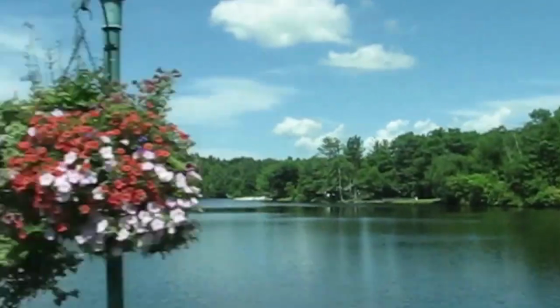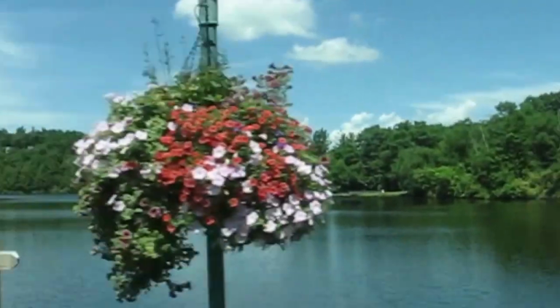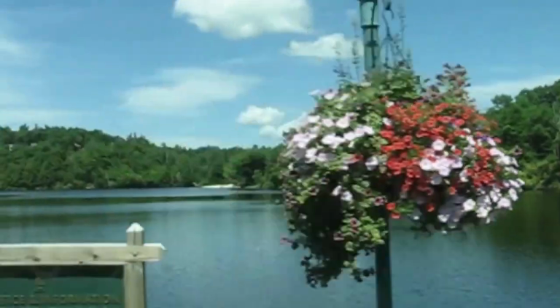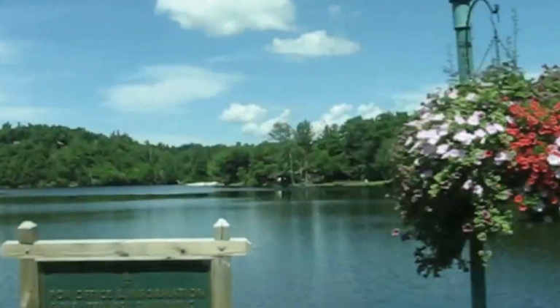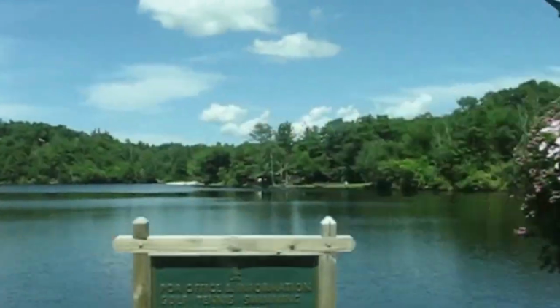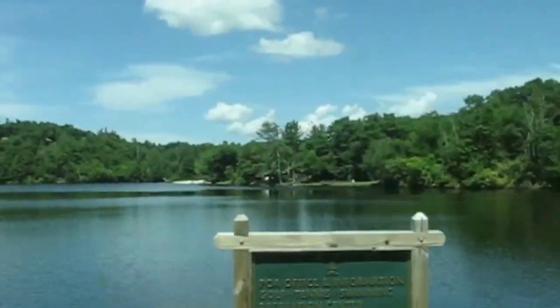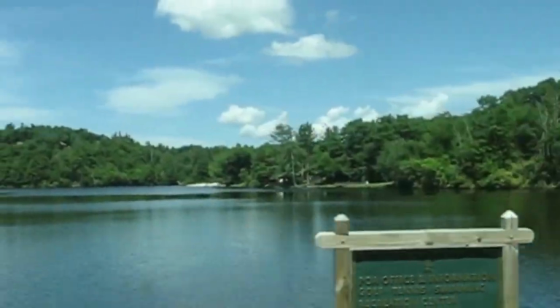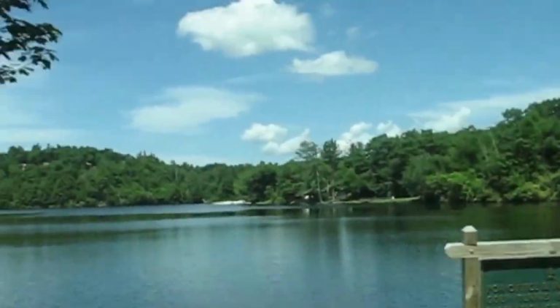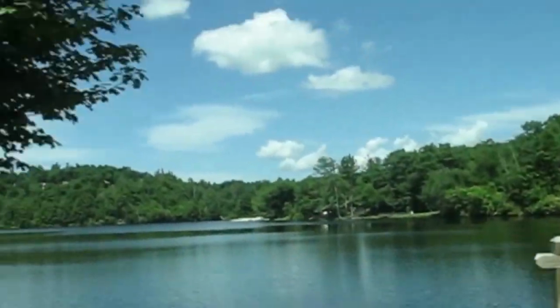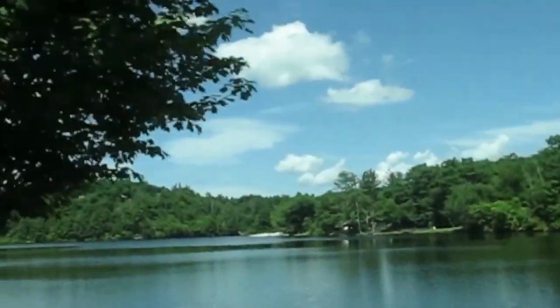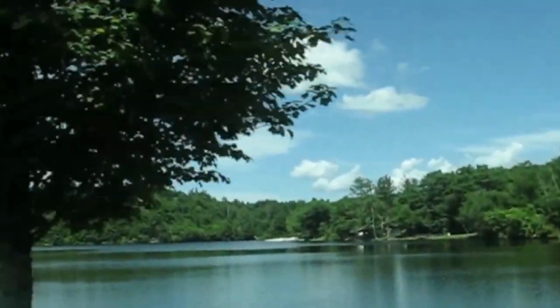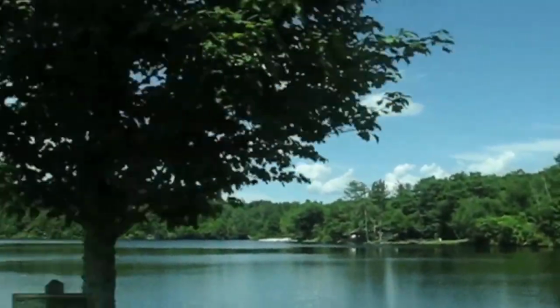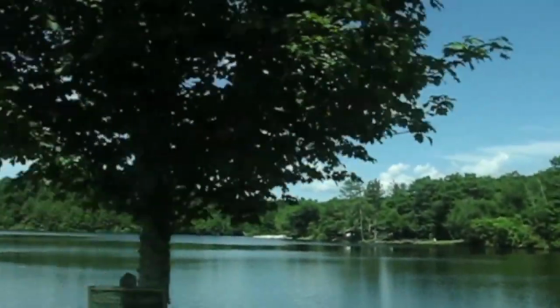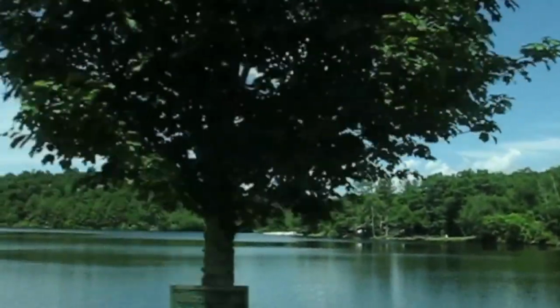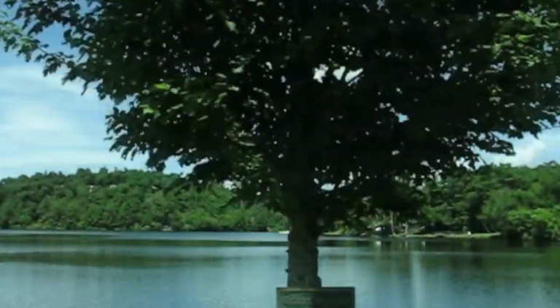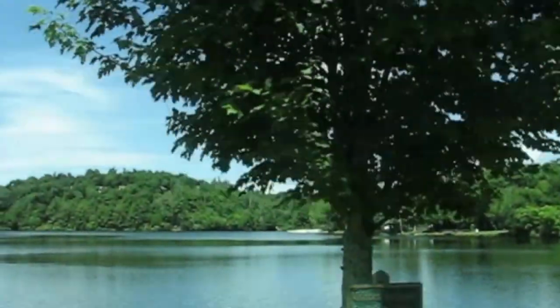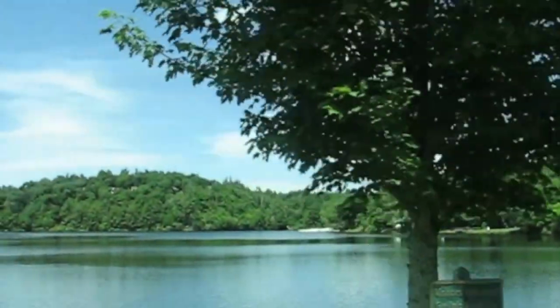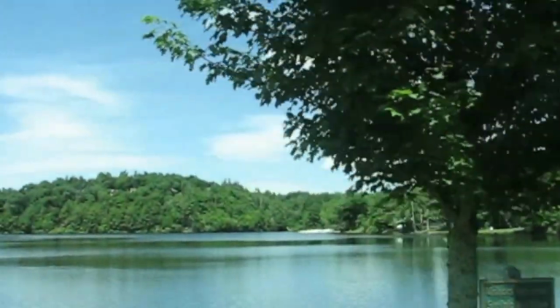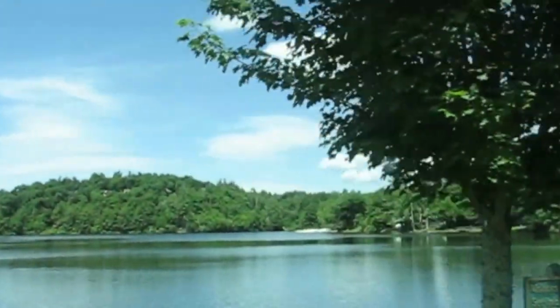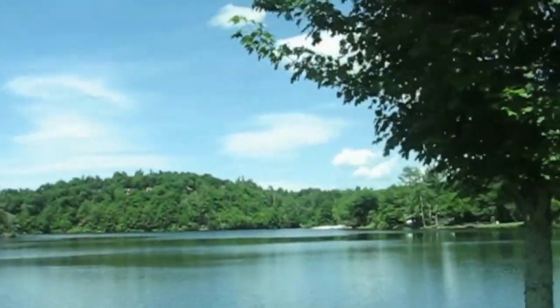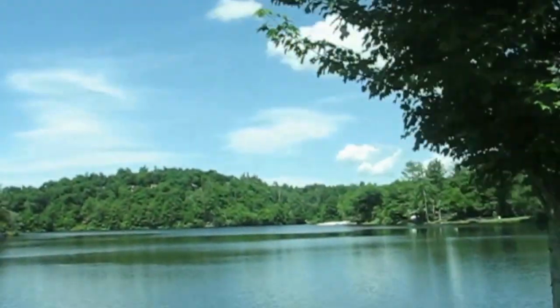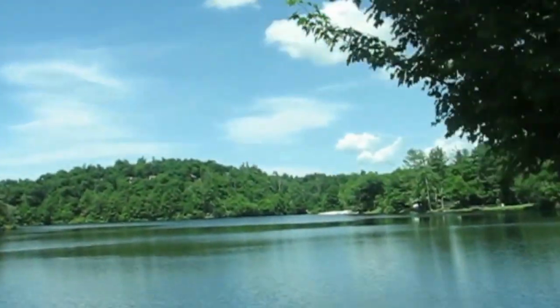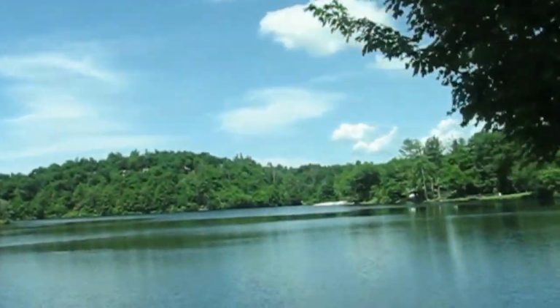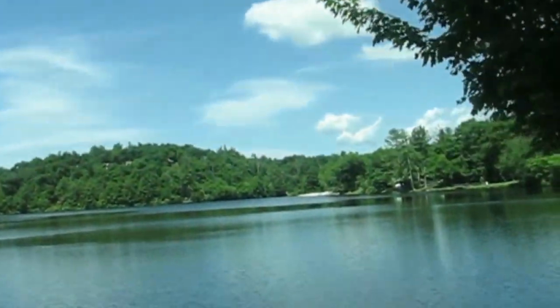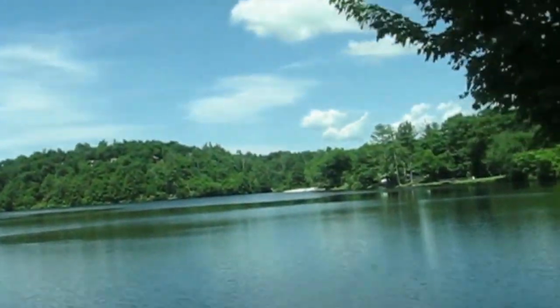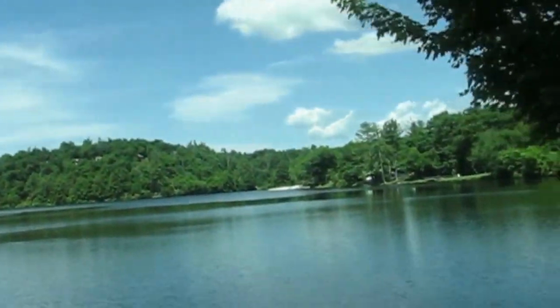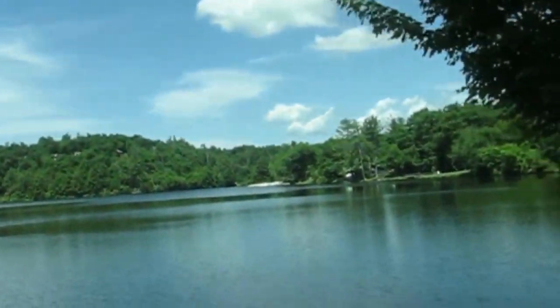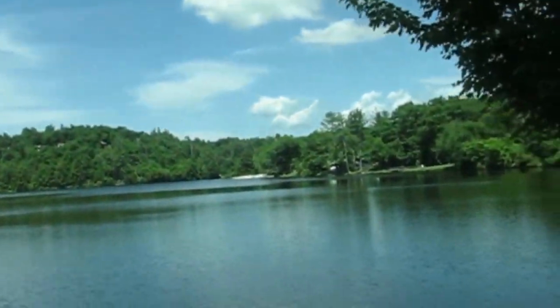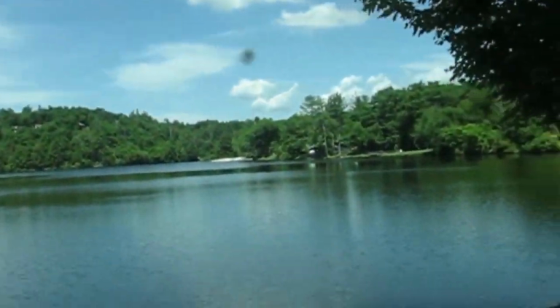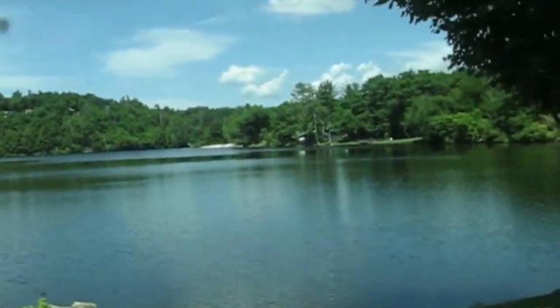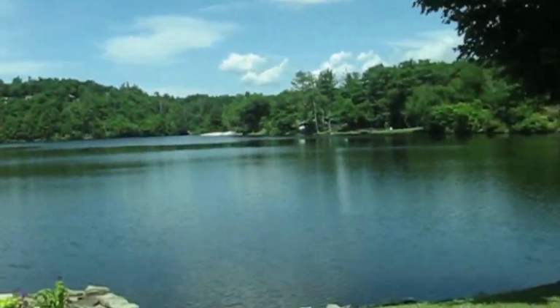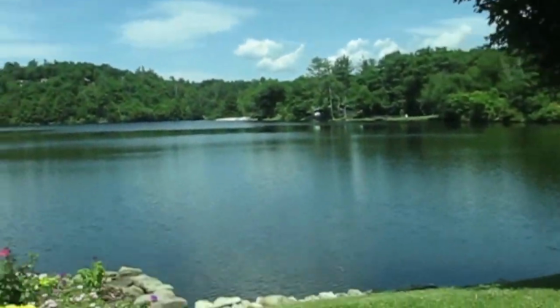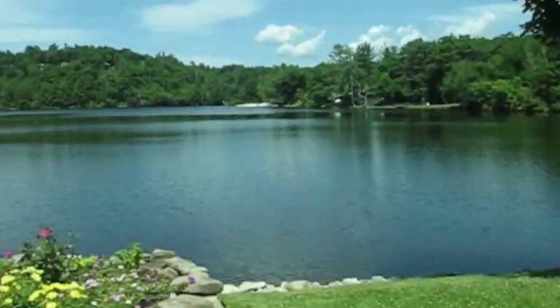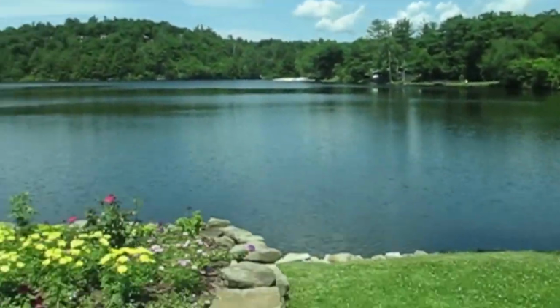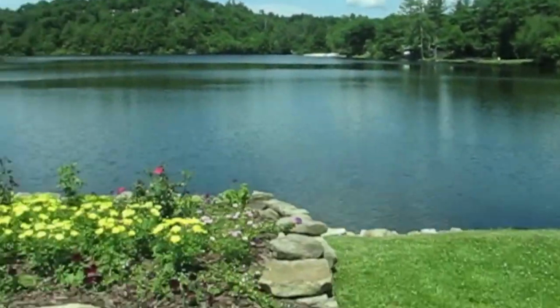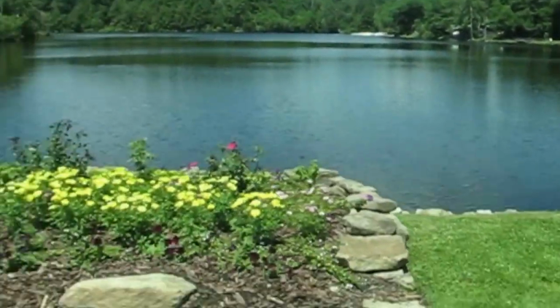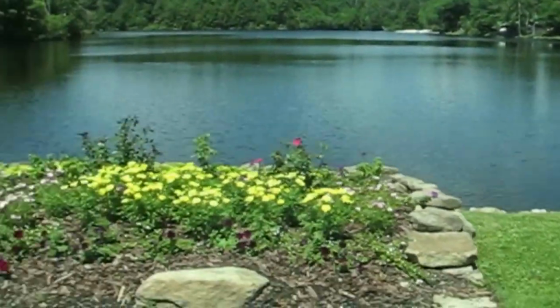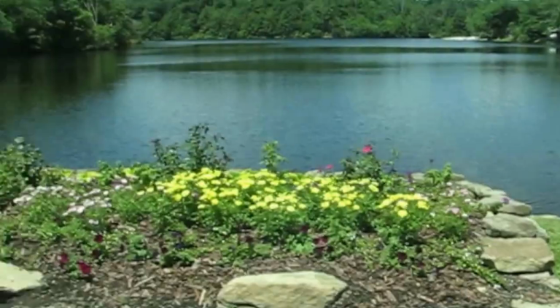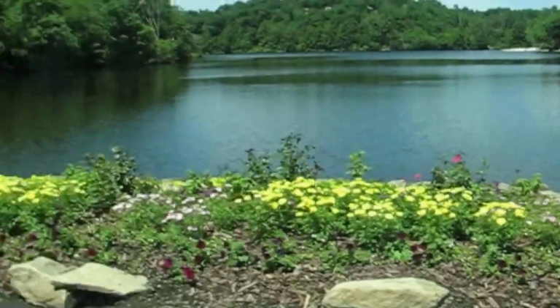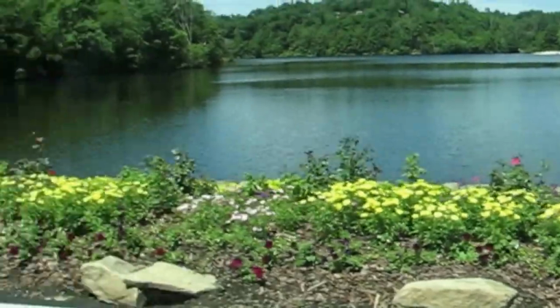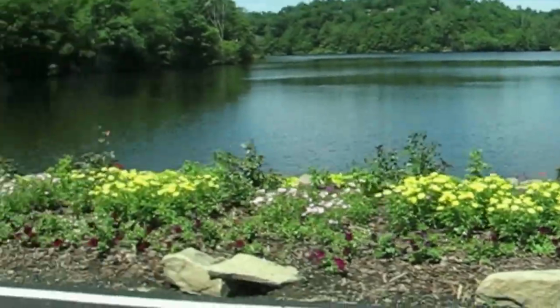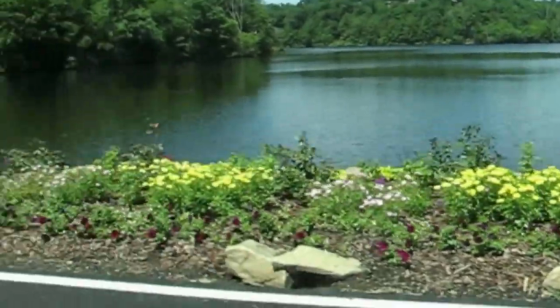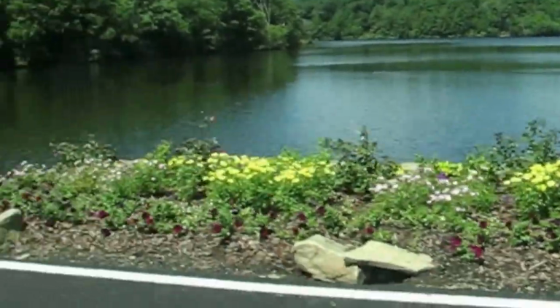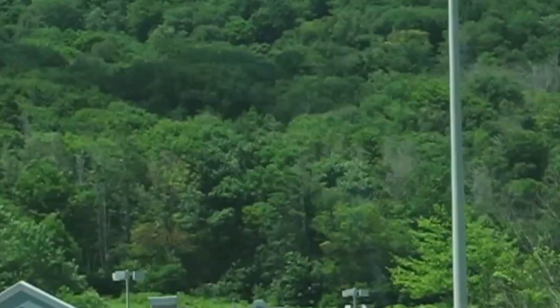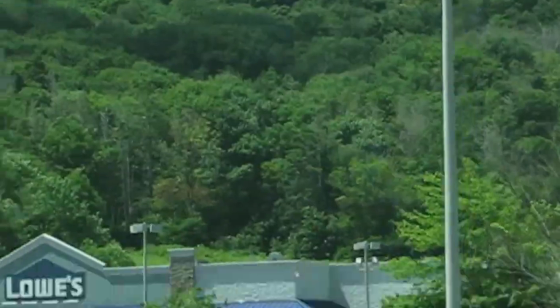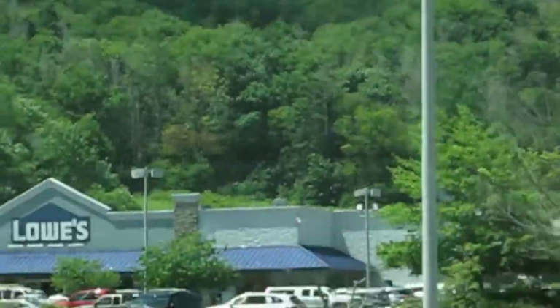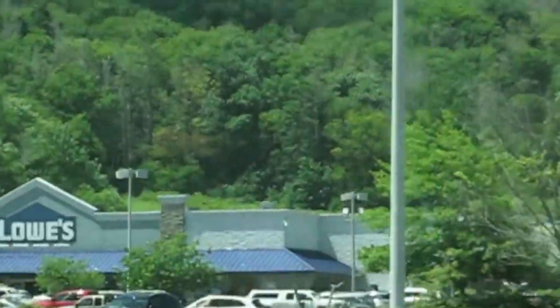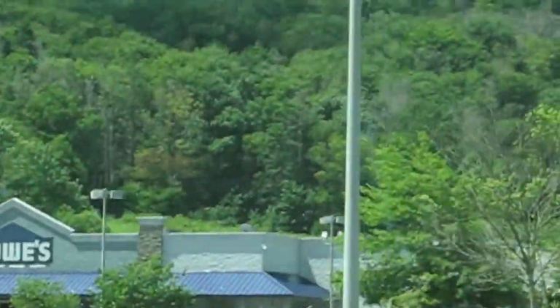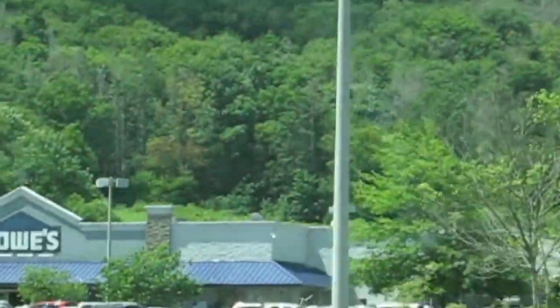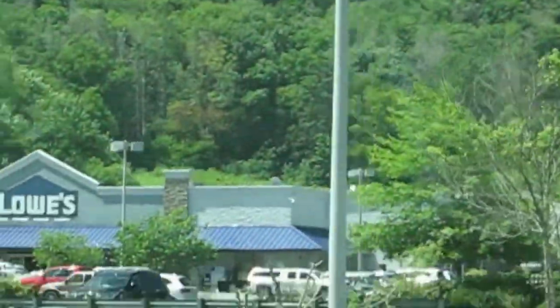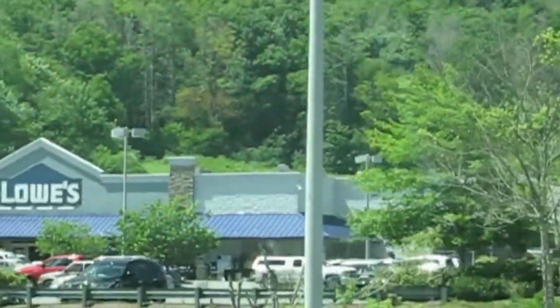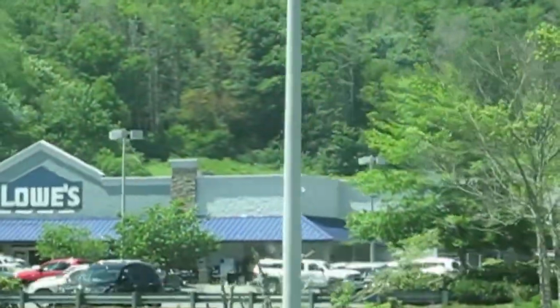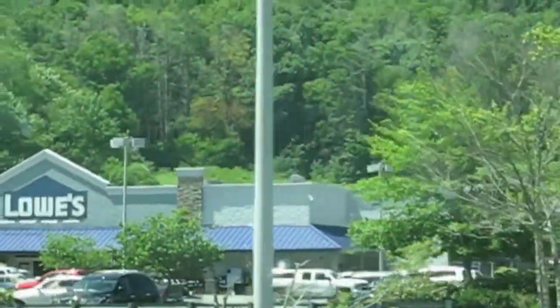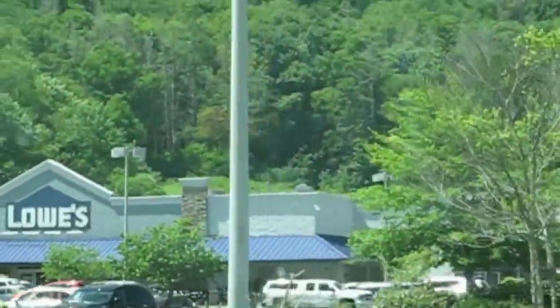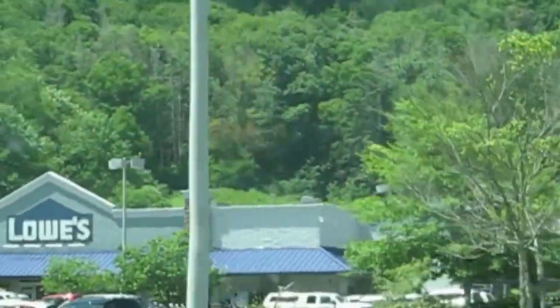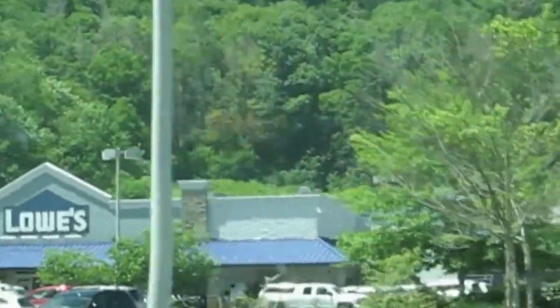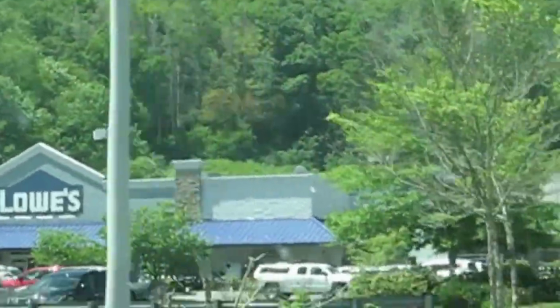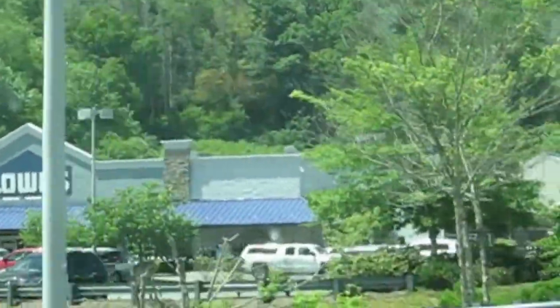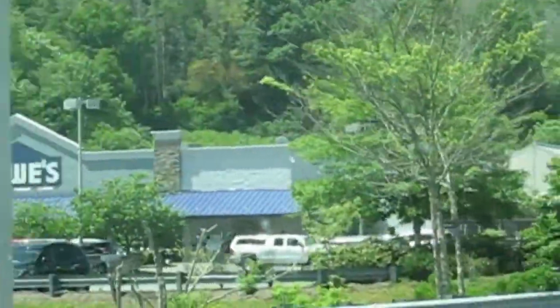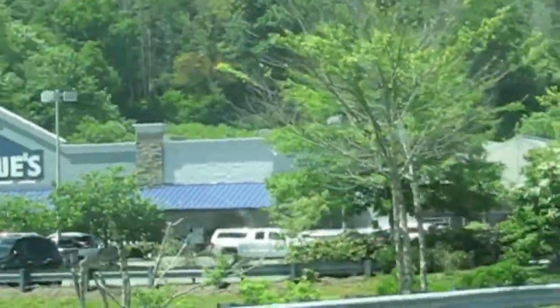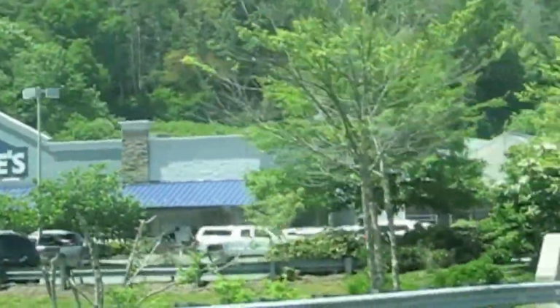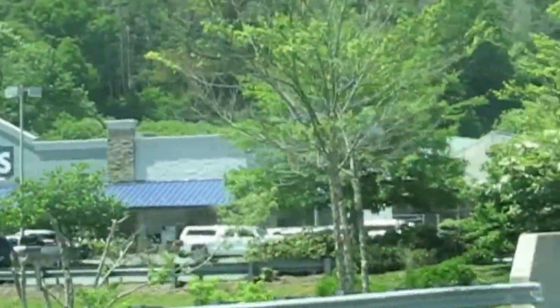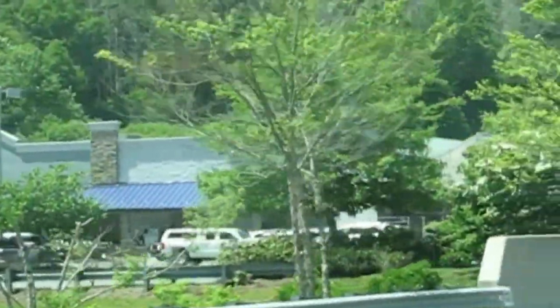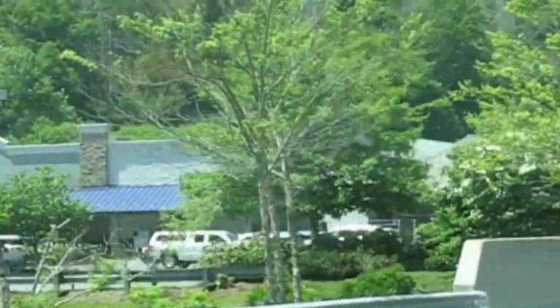The lake looks pretty this morning with the sunshine. Well, we're coming into Lowe's.